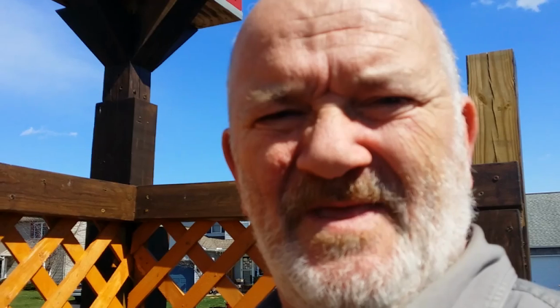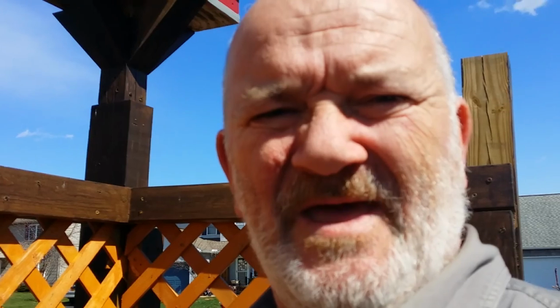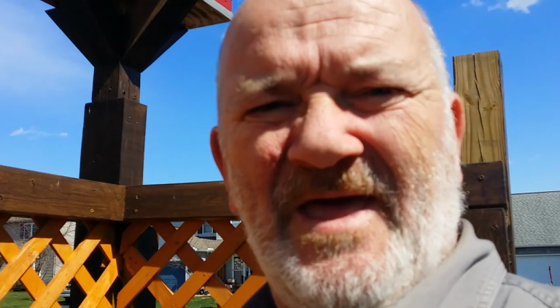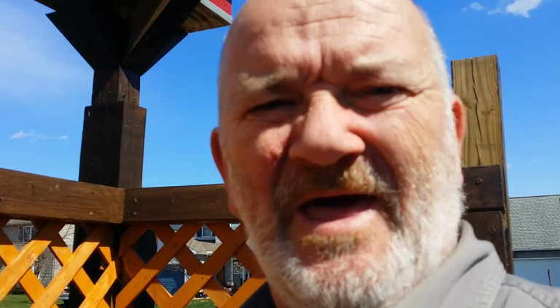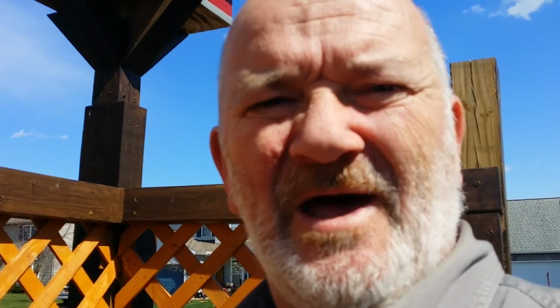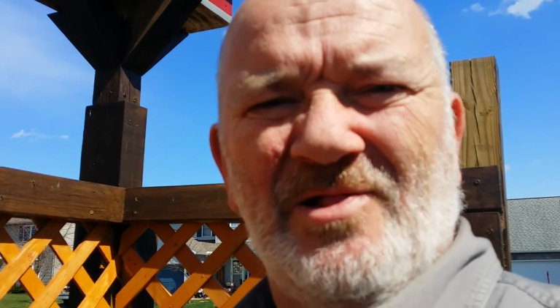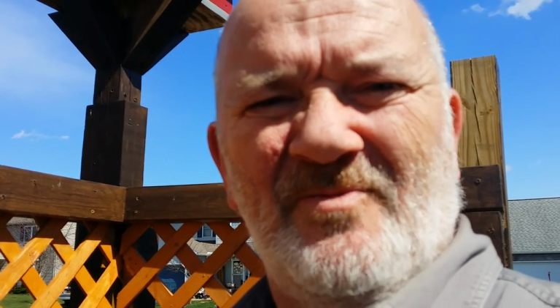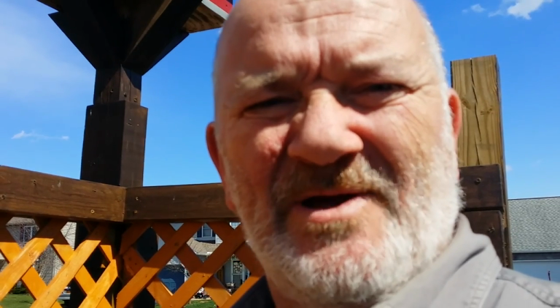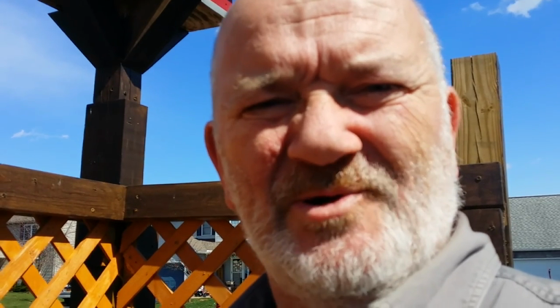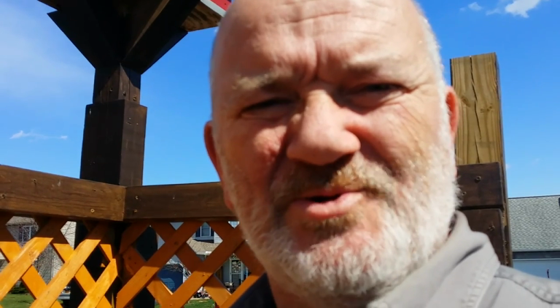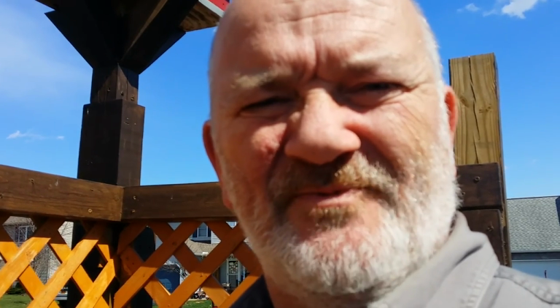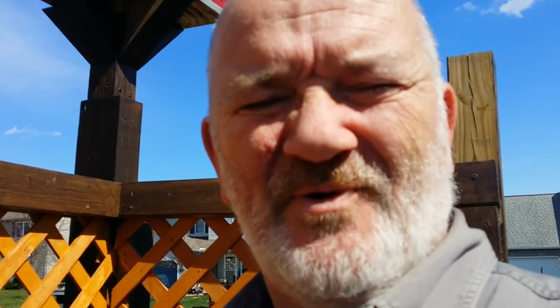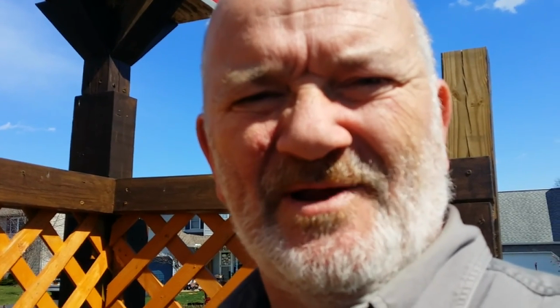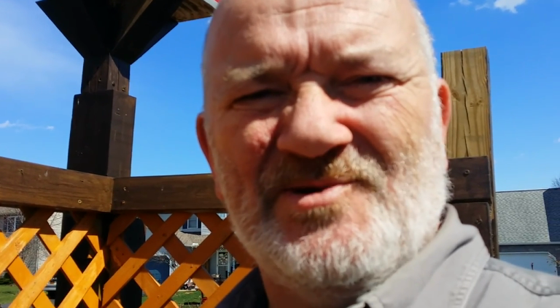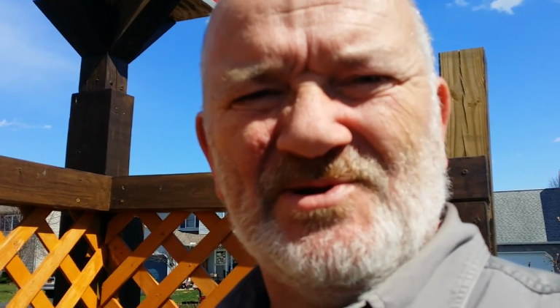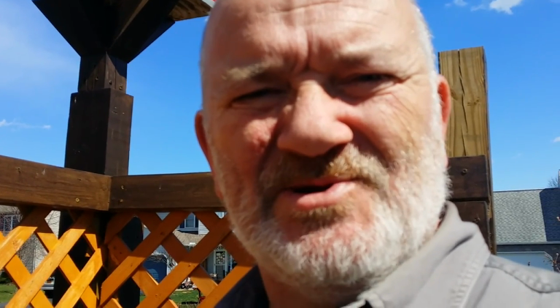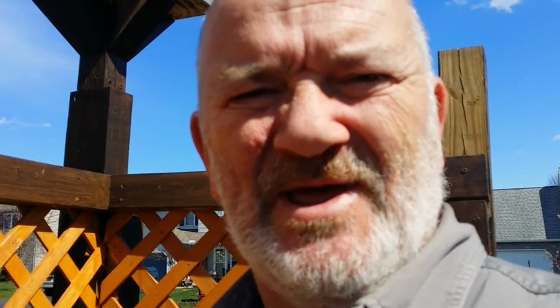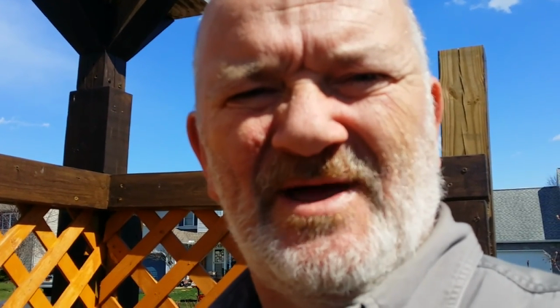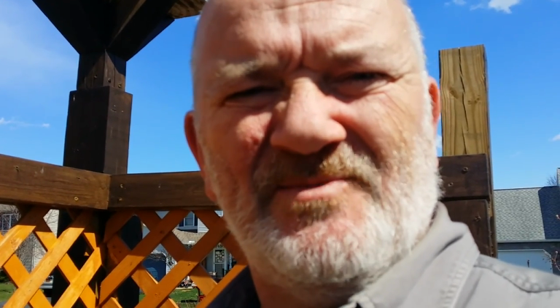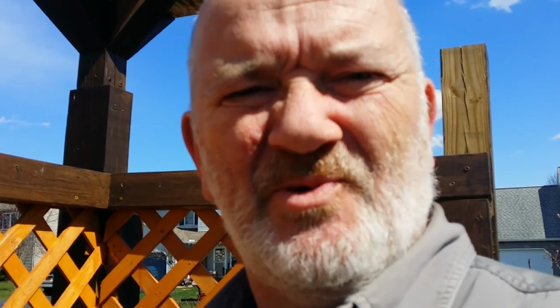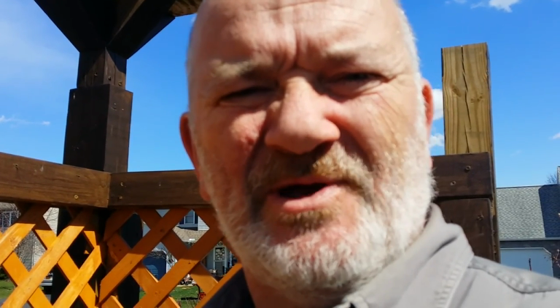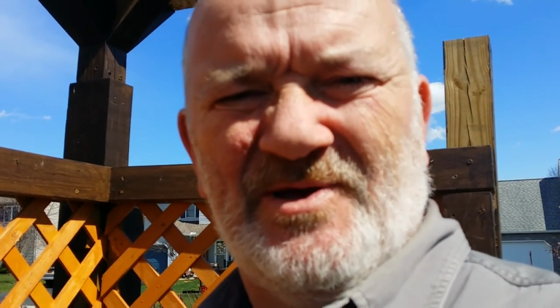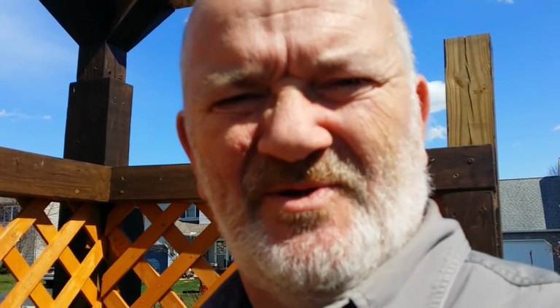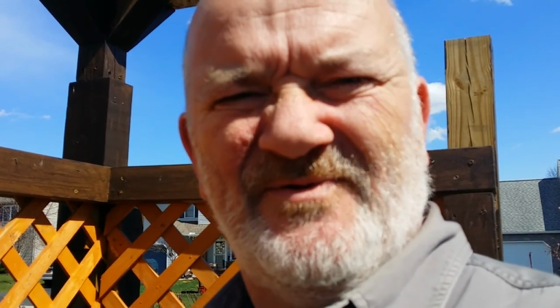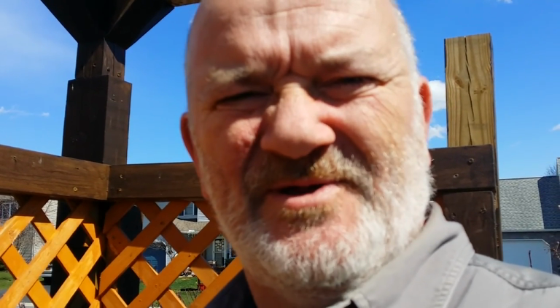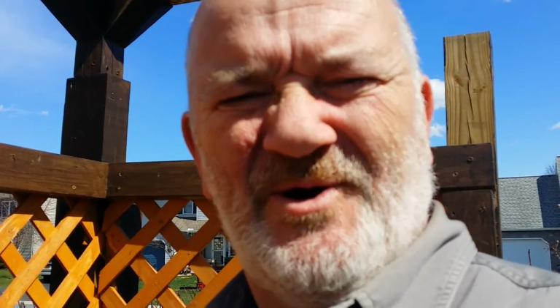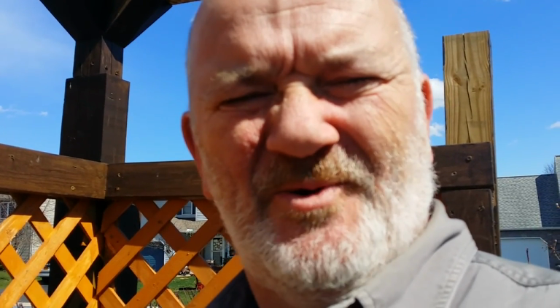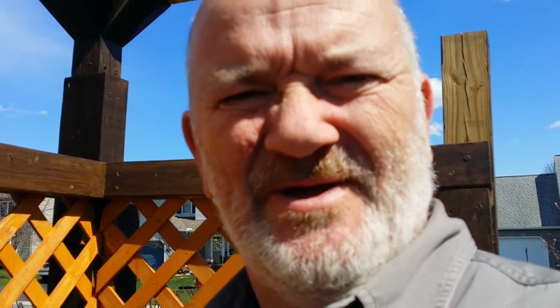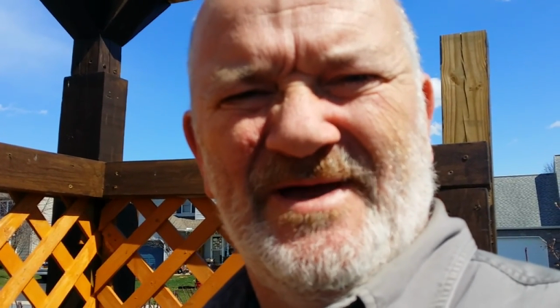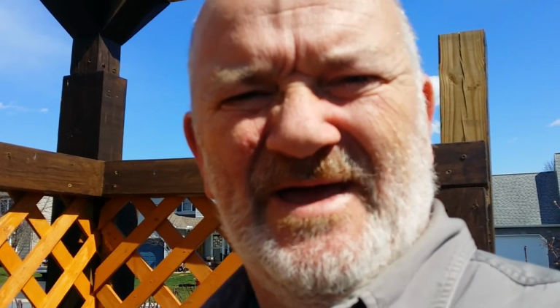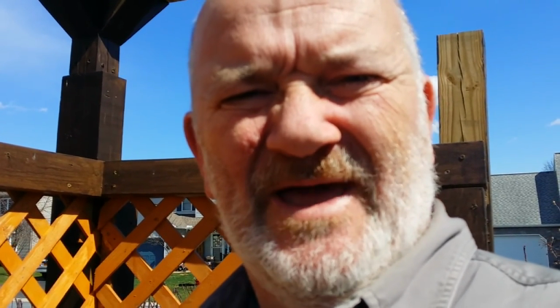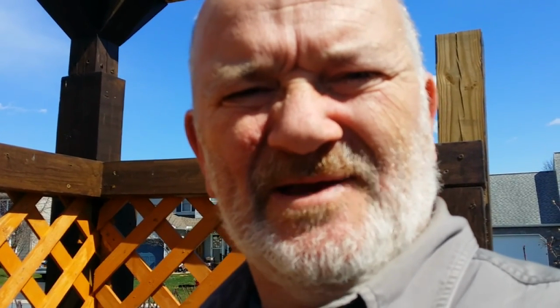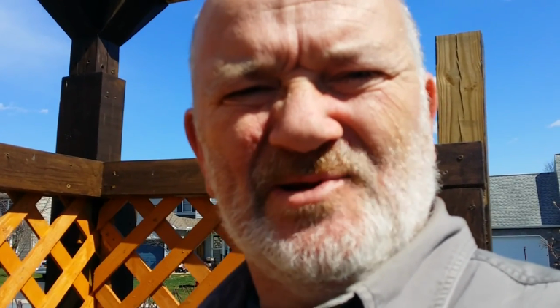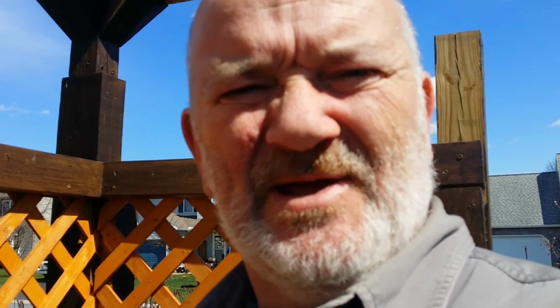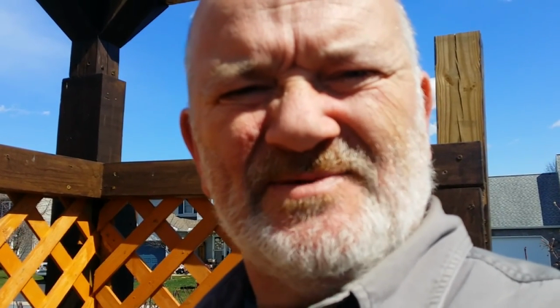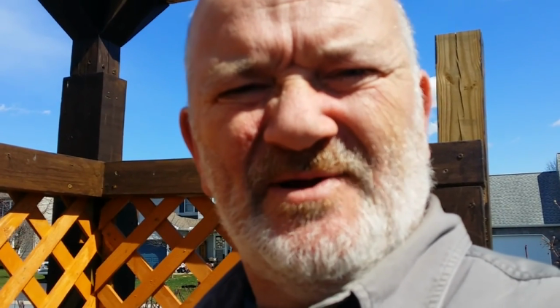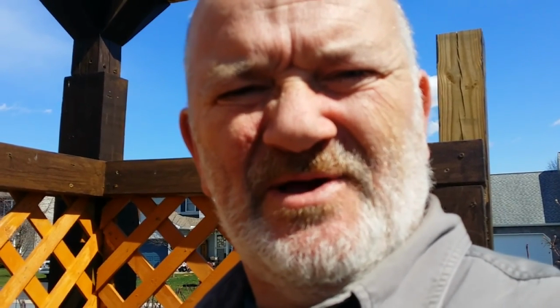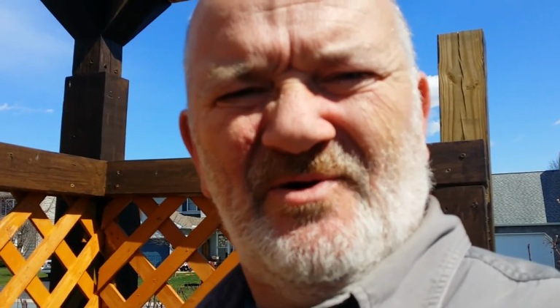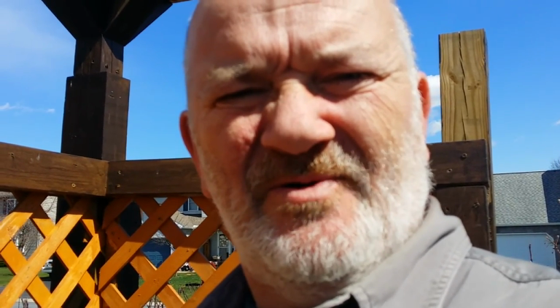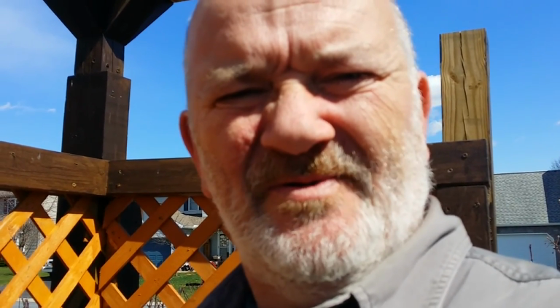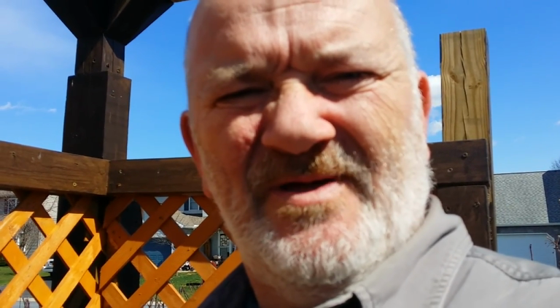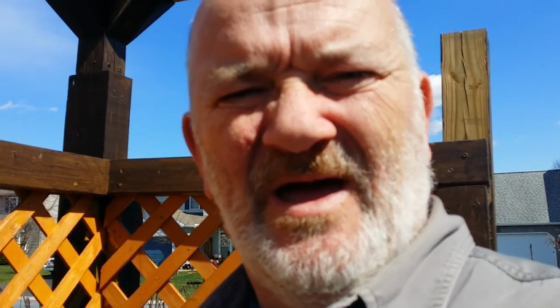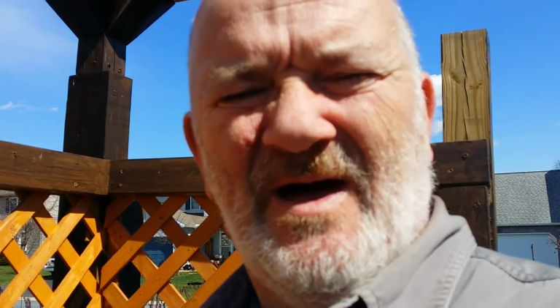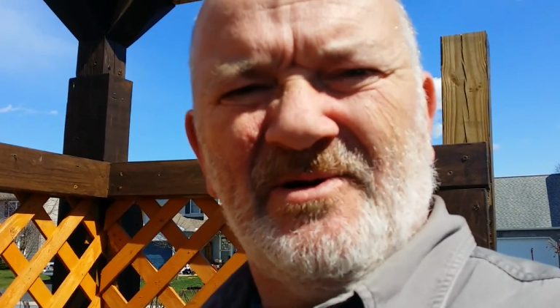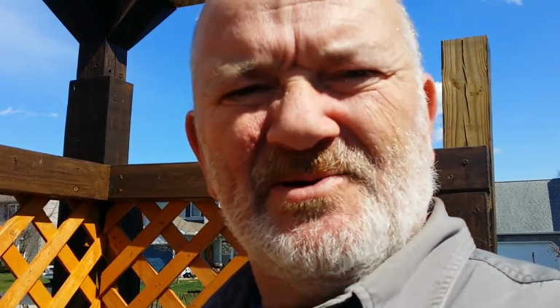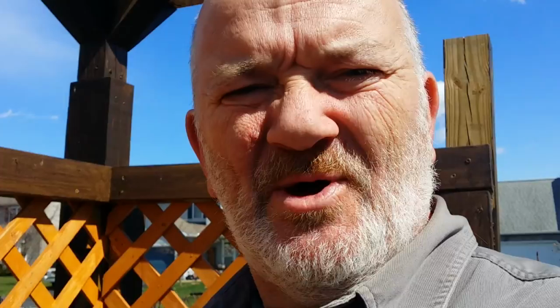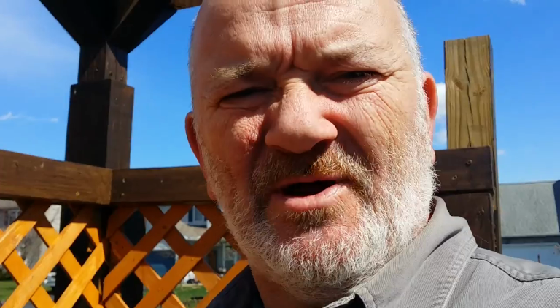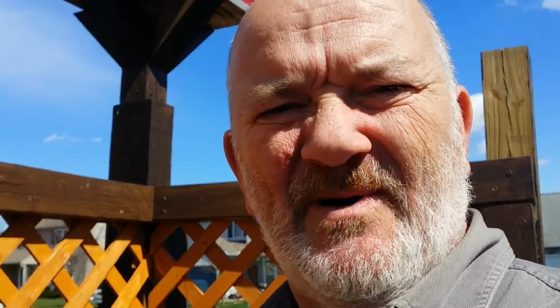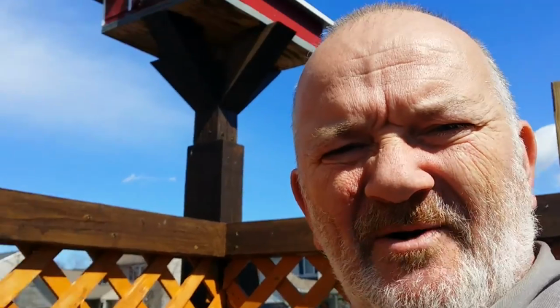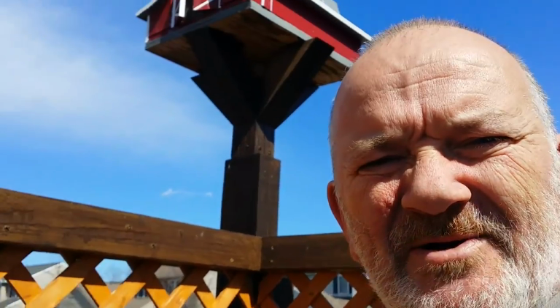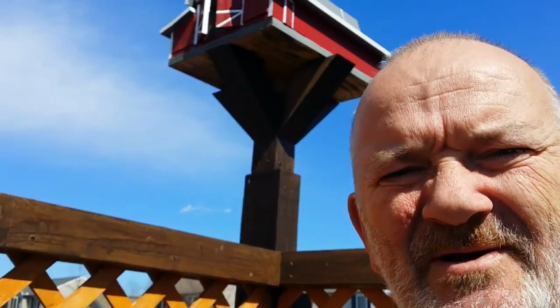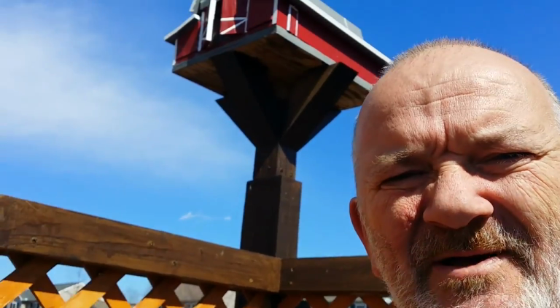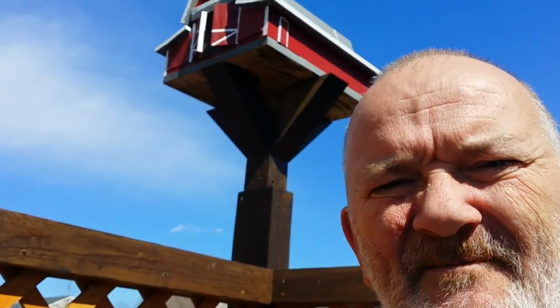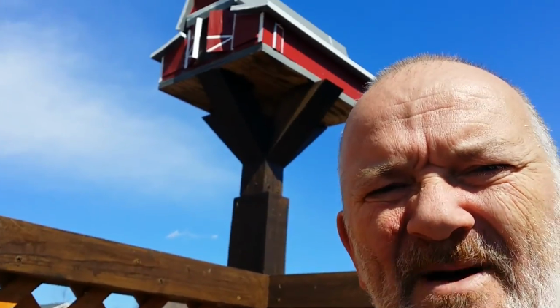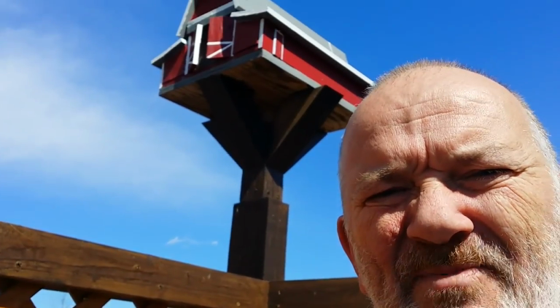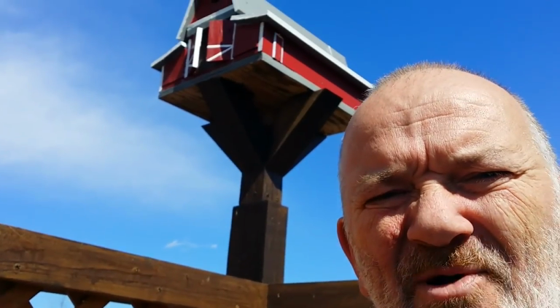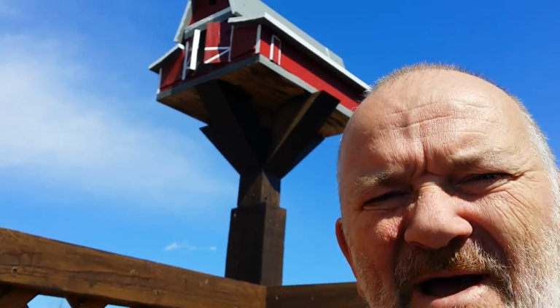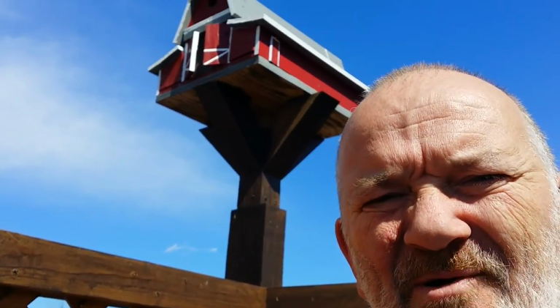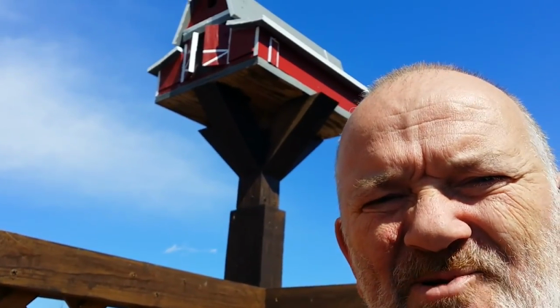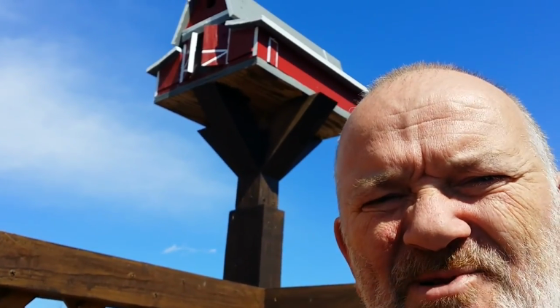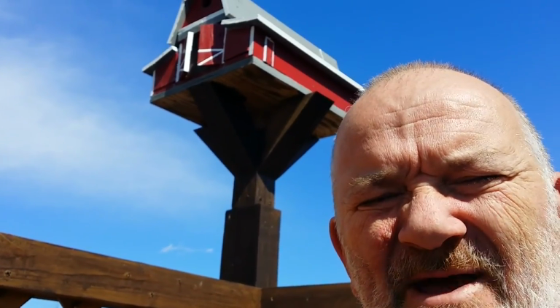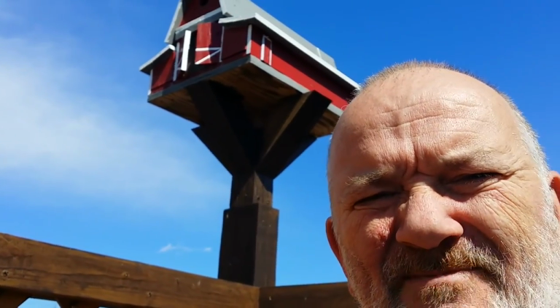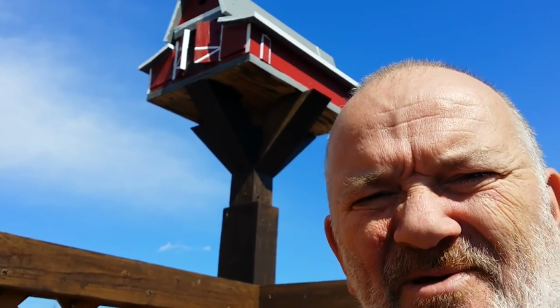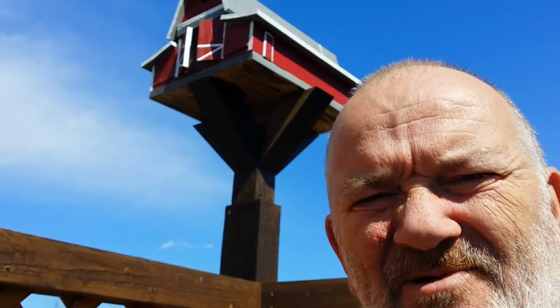Hello, my YouTube friends. Today I'm doing another video and I'm going to talk about my birdhouses that I build.